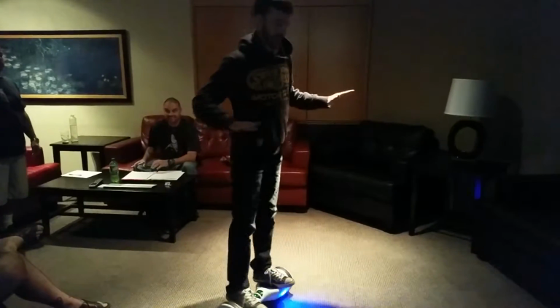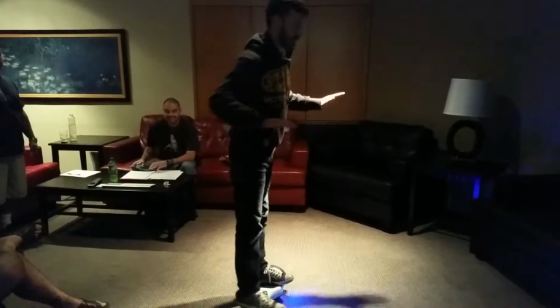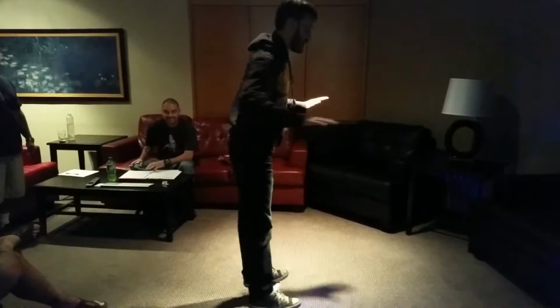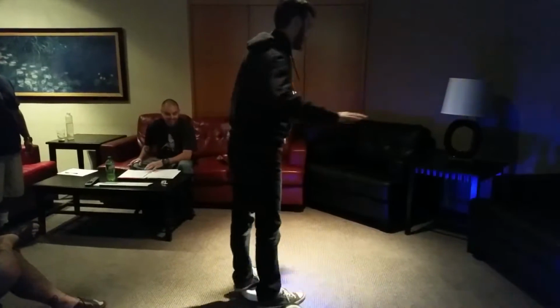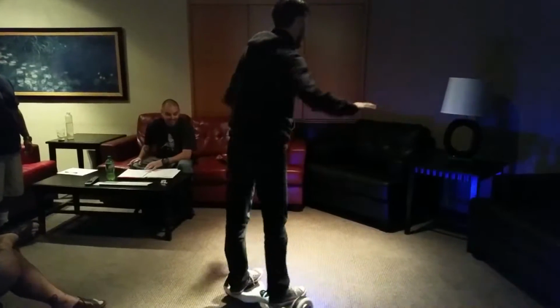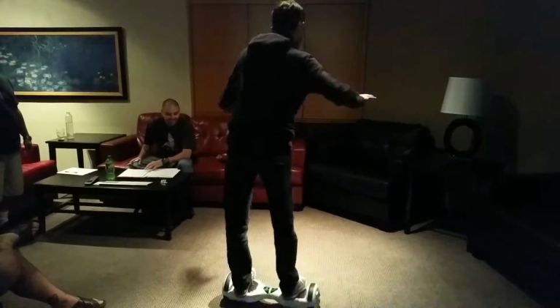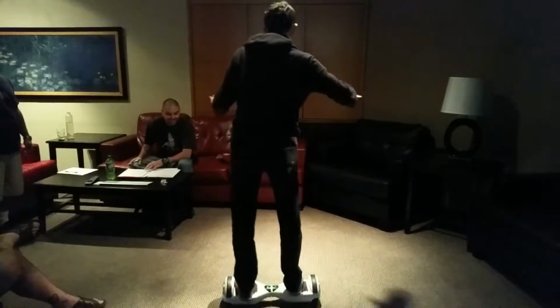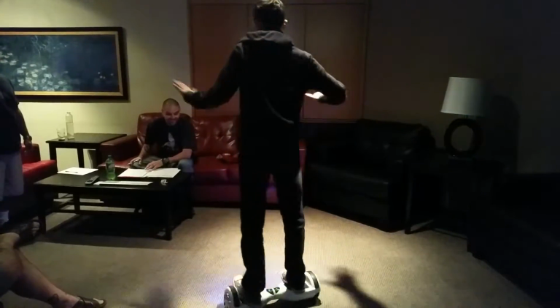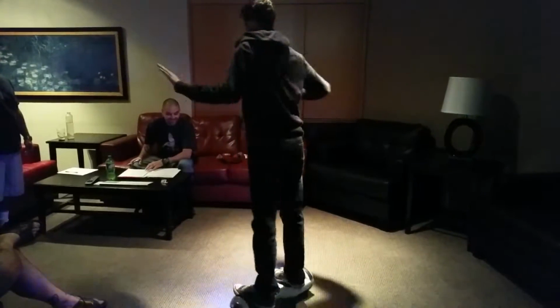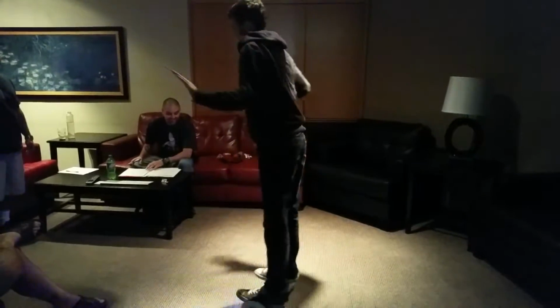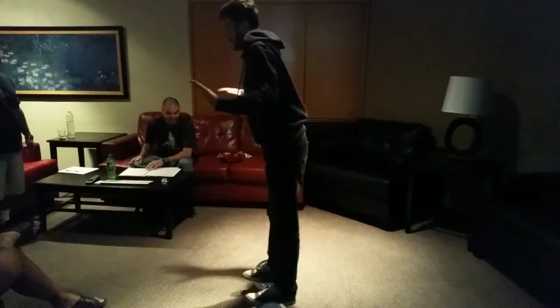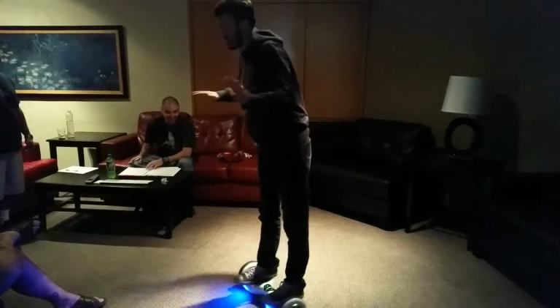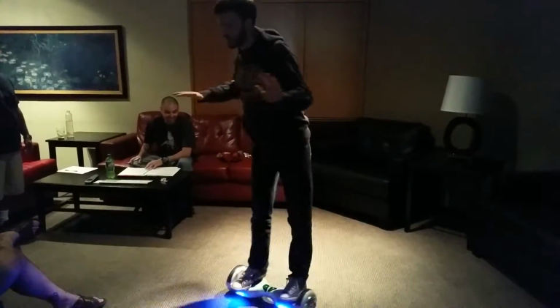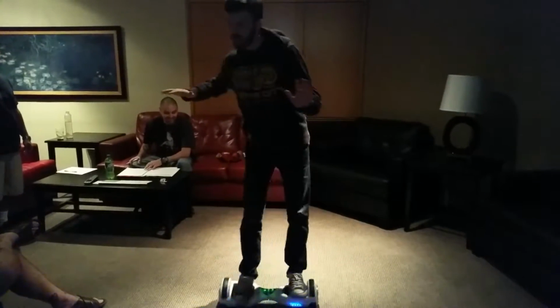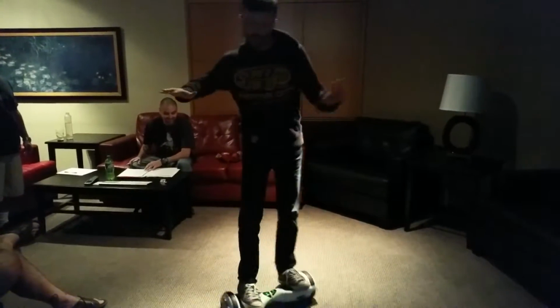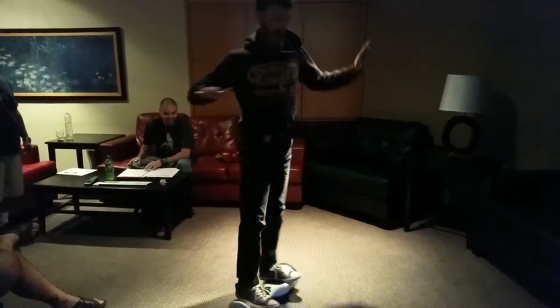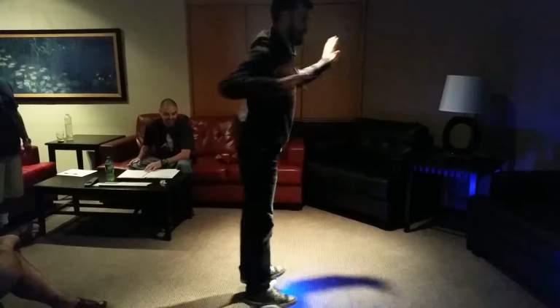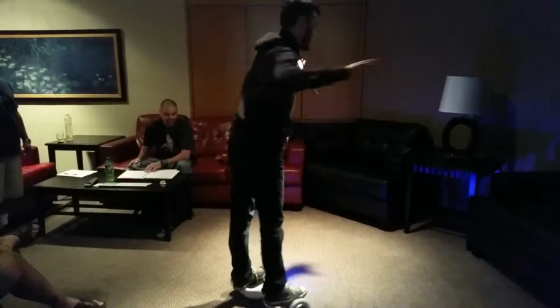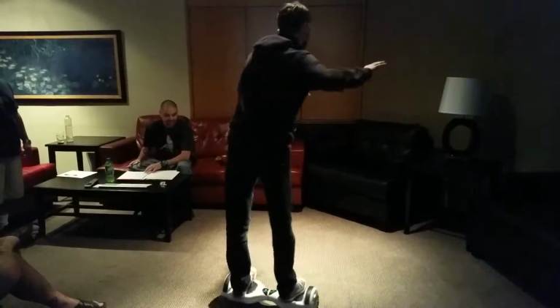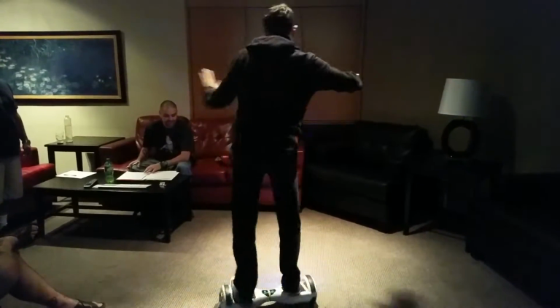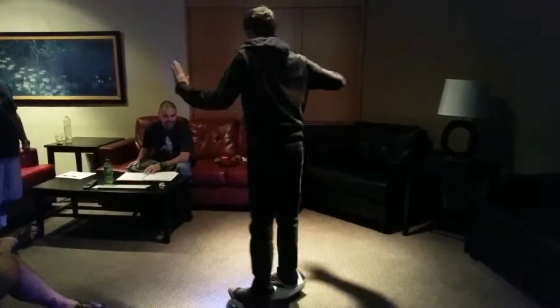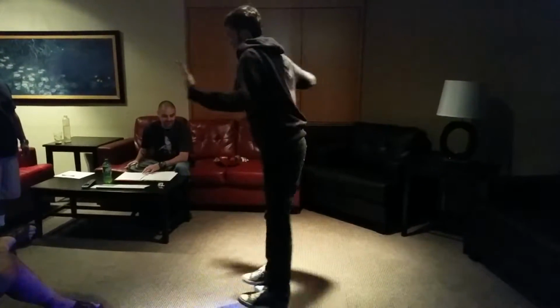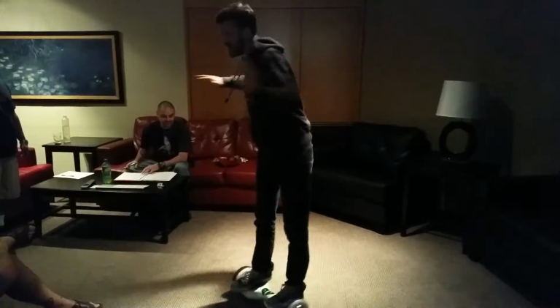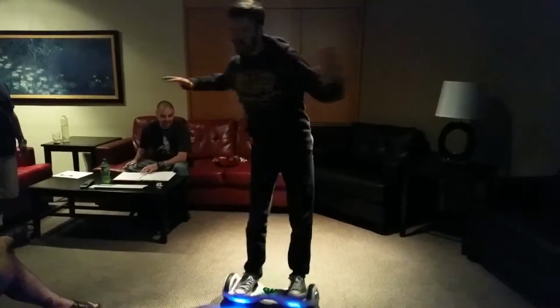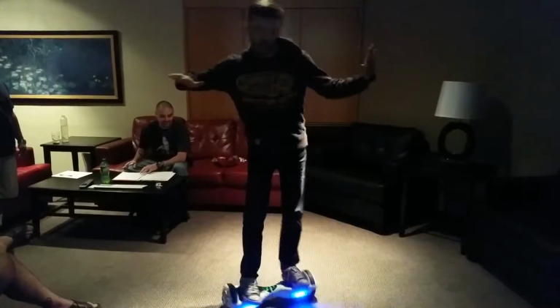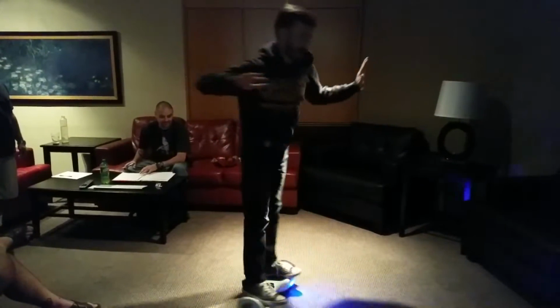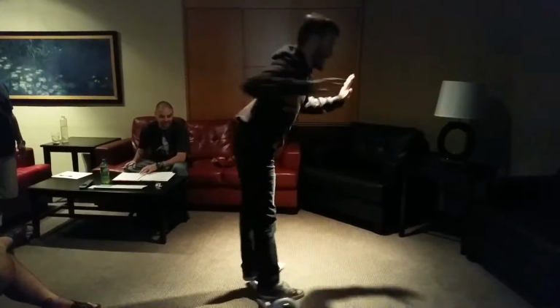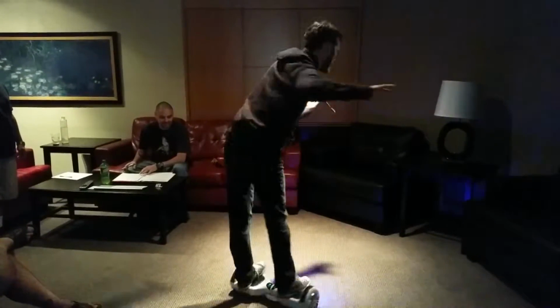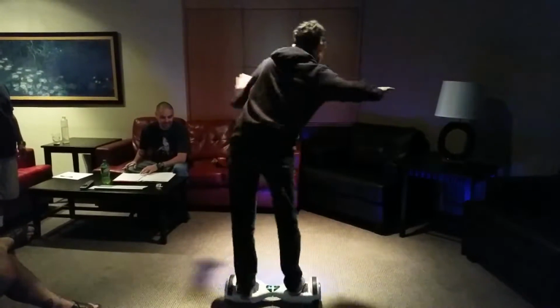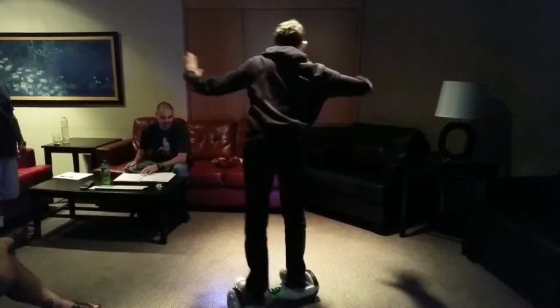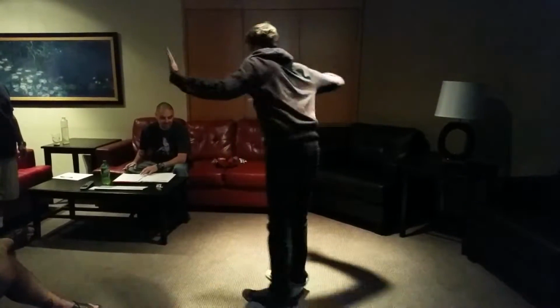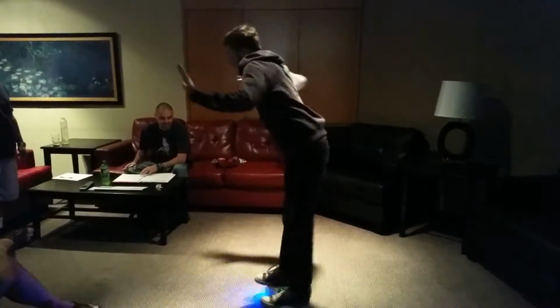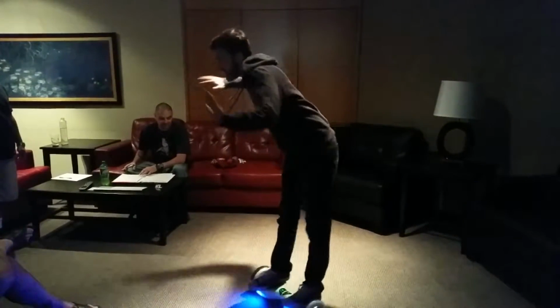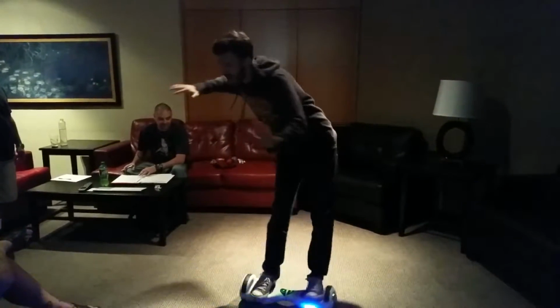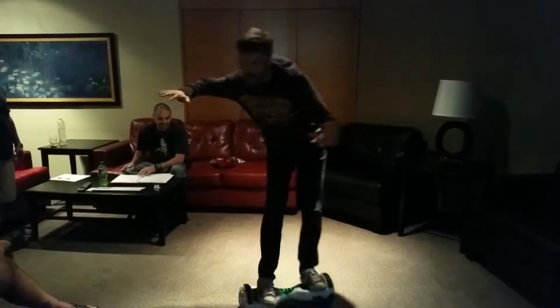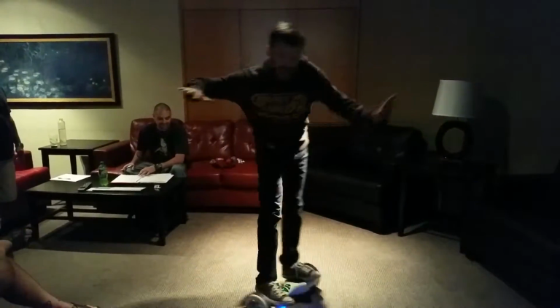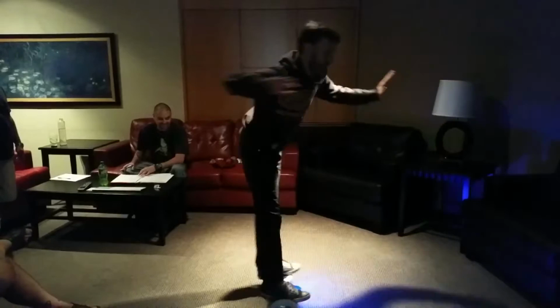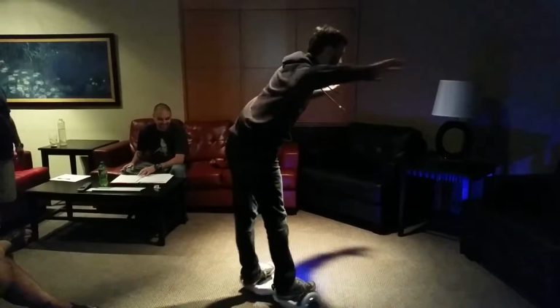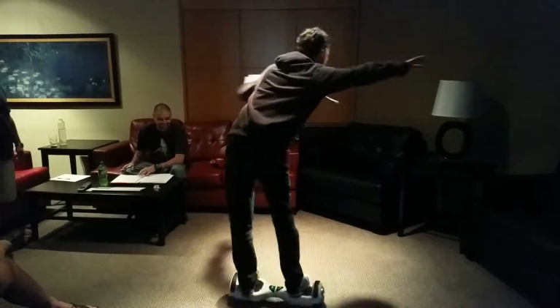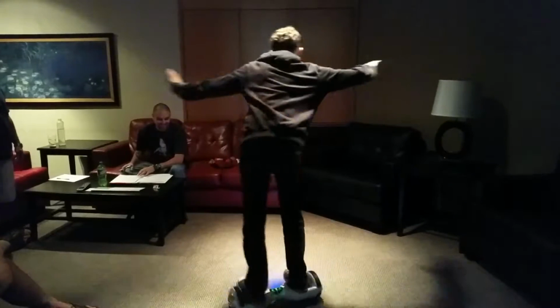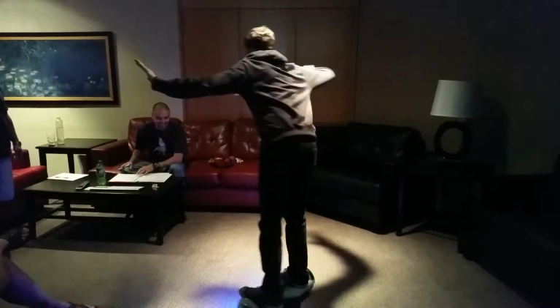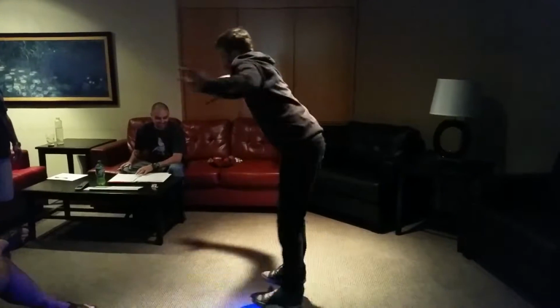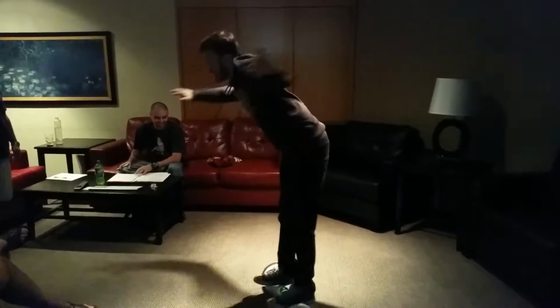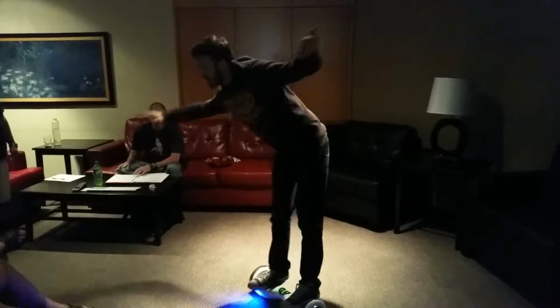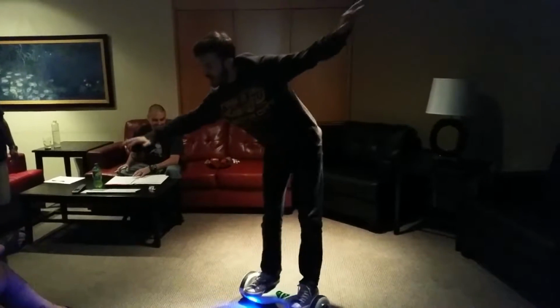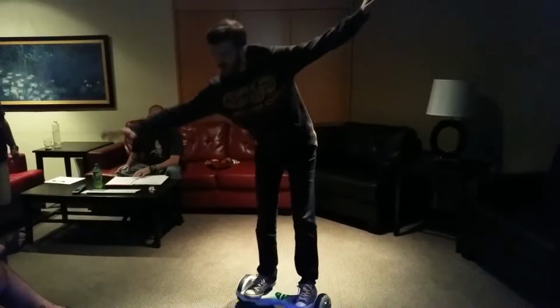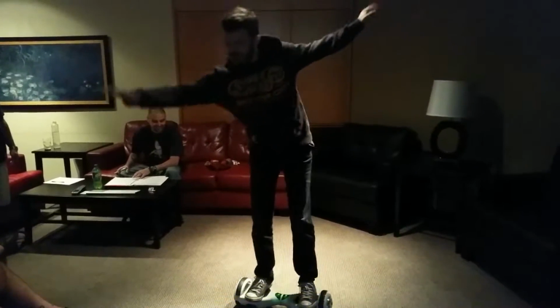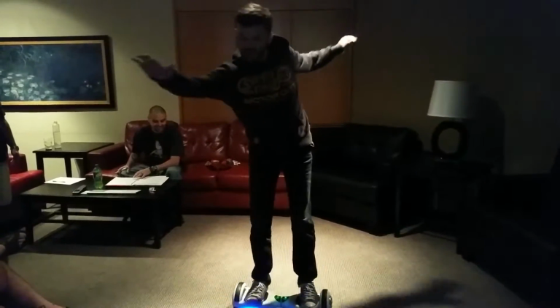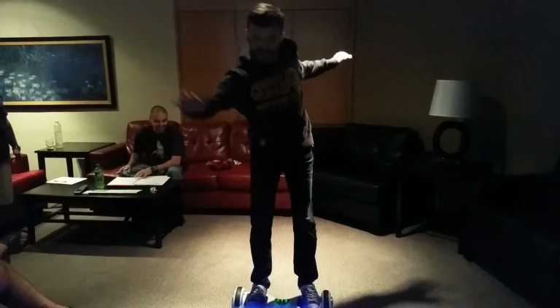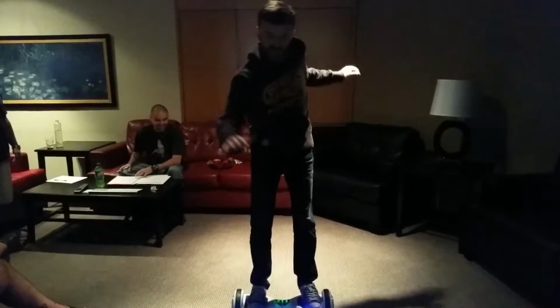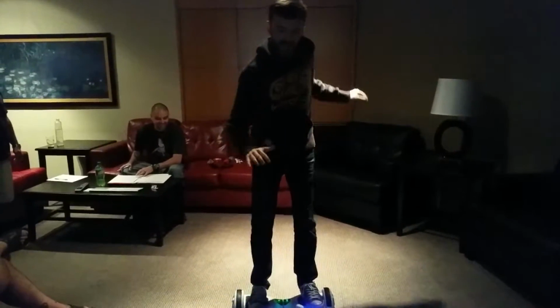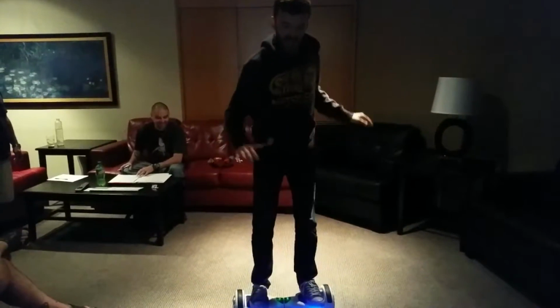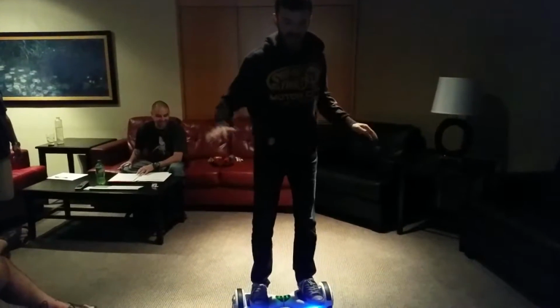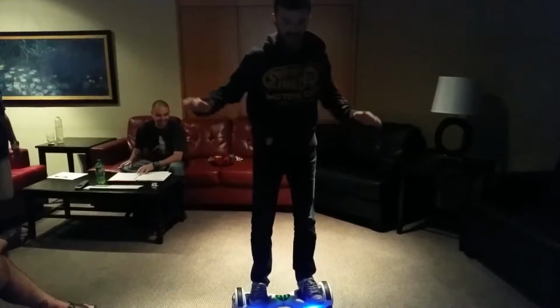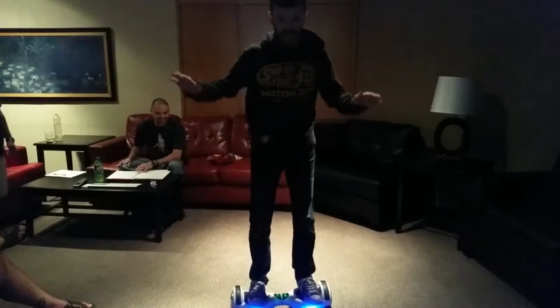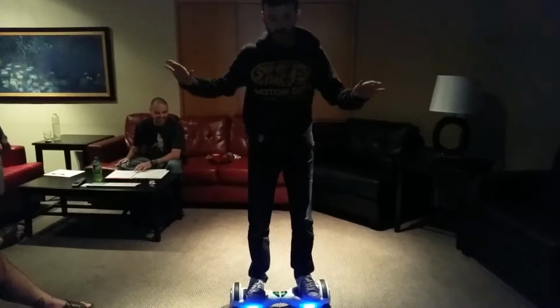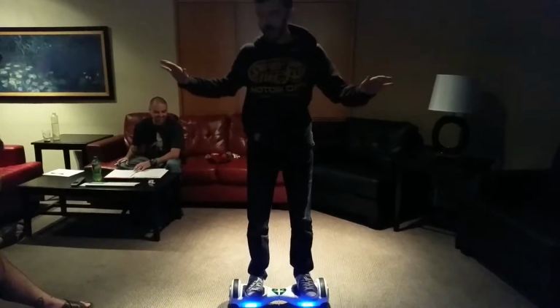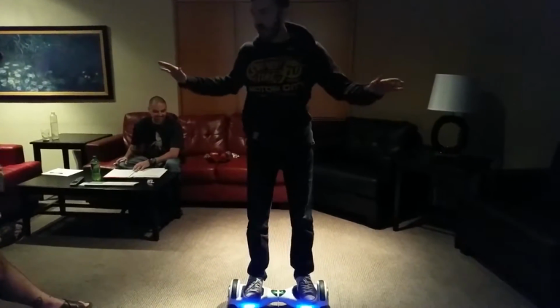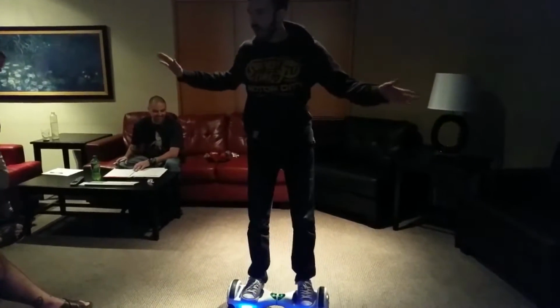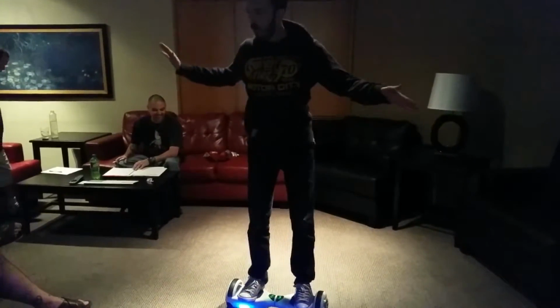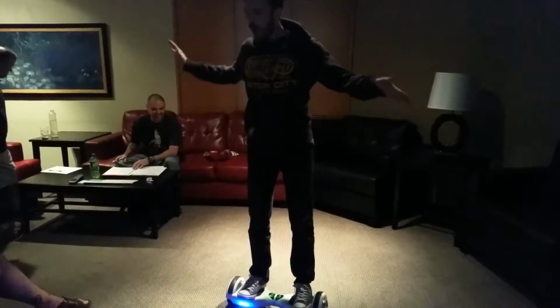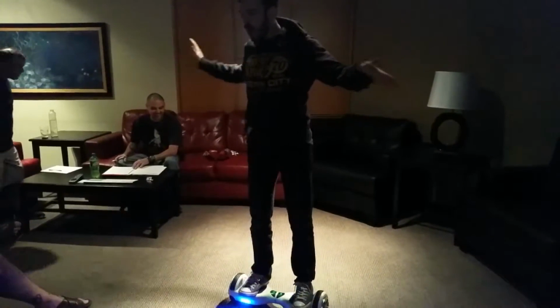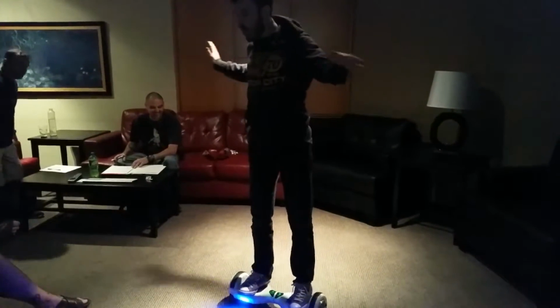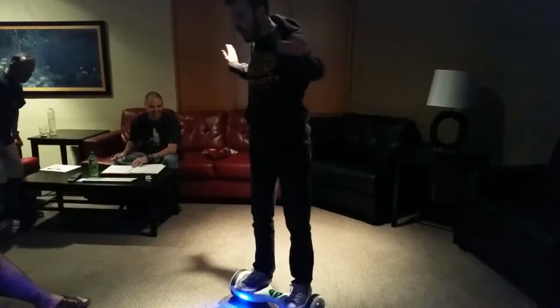Alright, let's go in circles! How fast can we go? You're gonna fall off there. Step backward. No way! Woo!